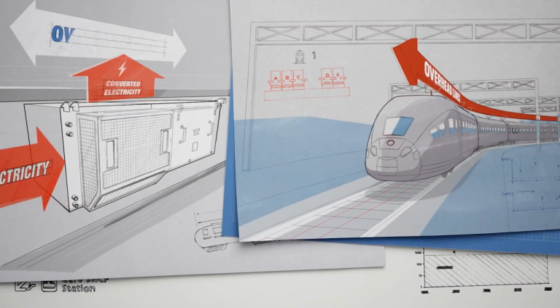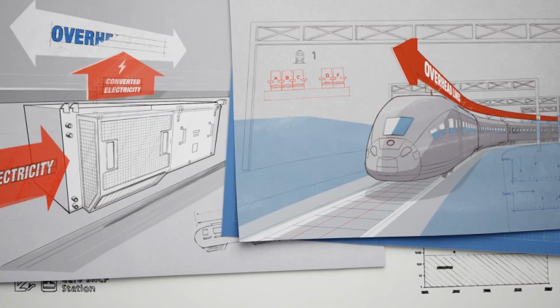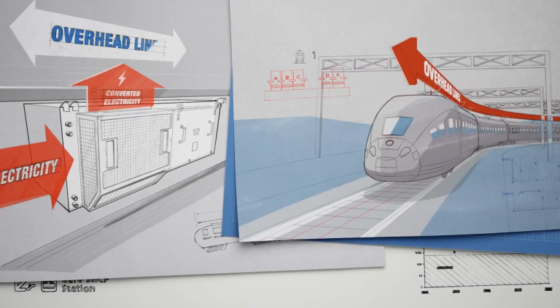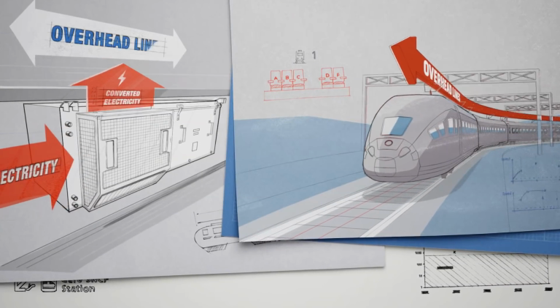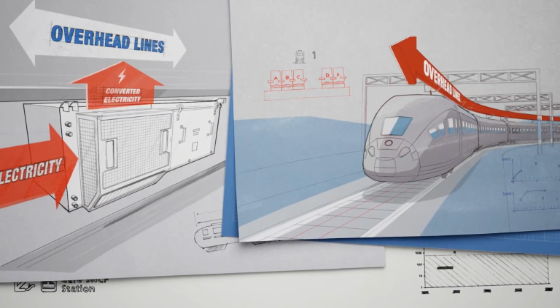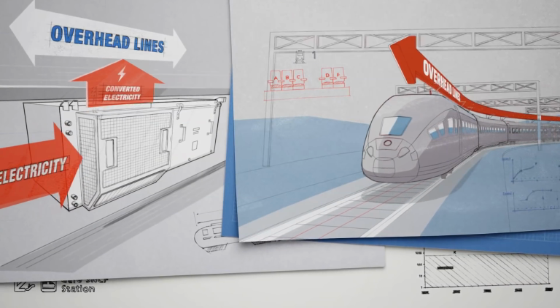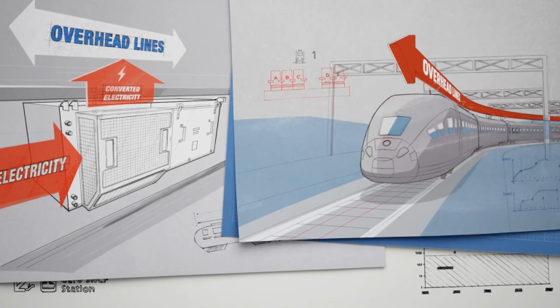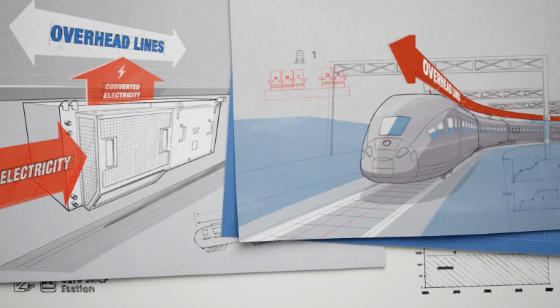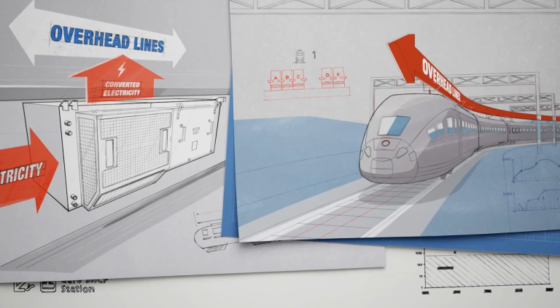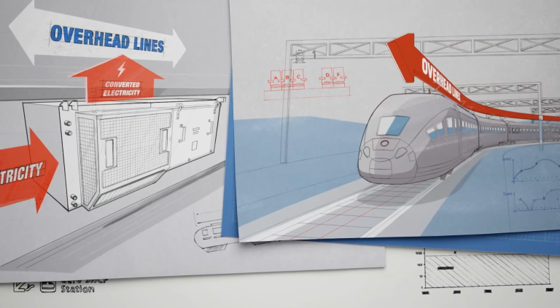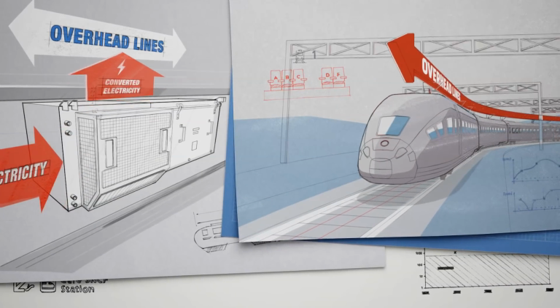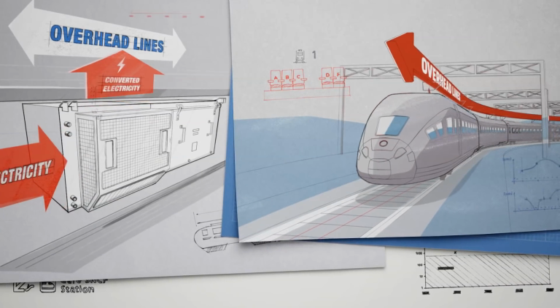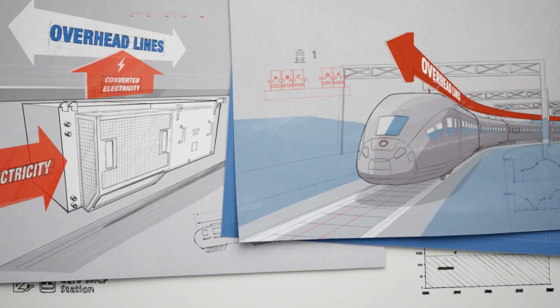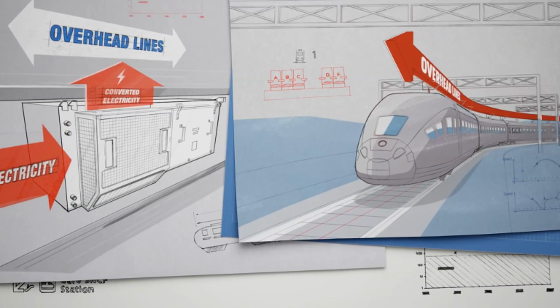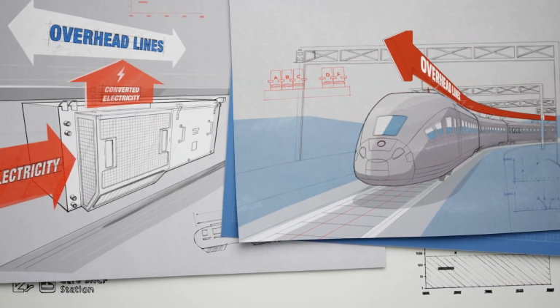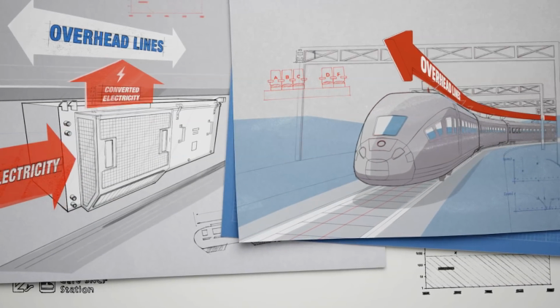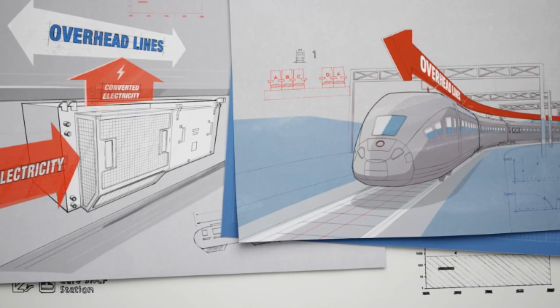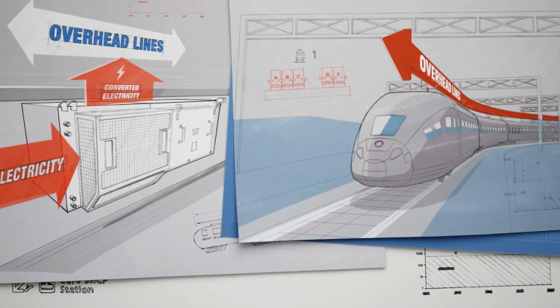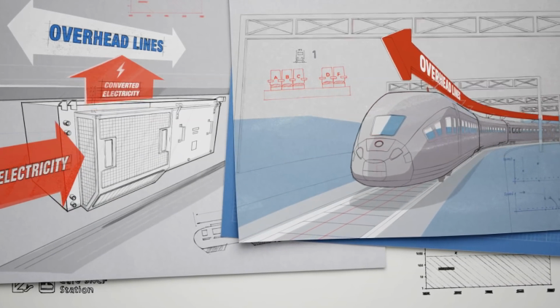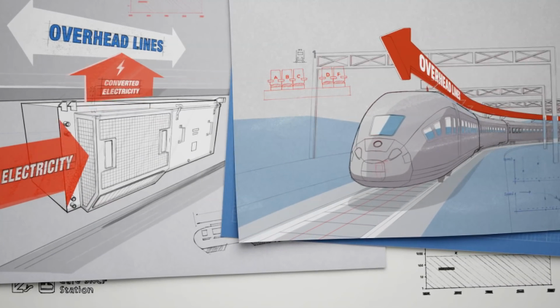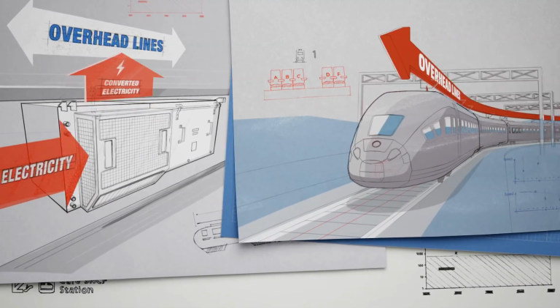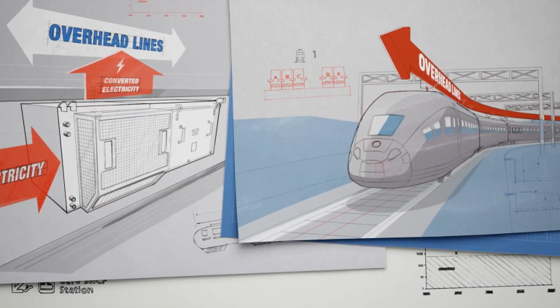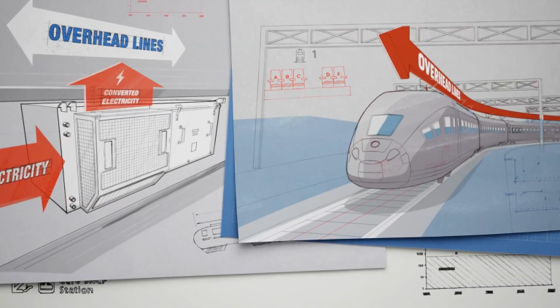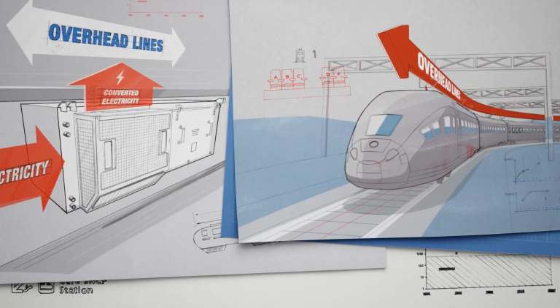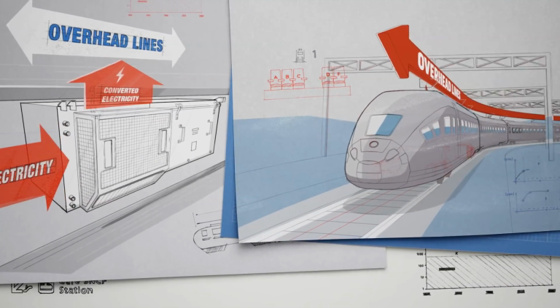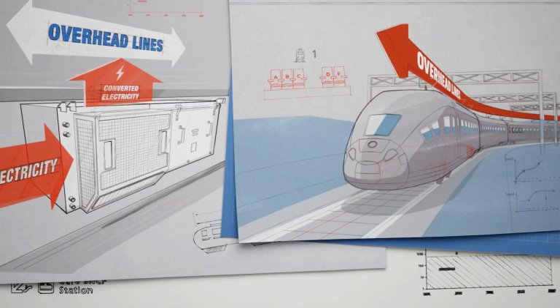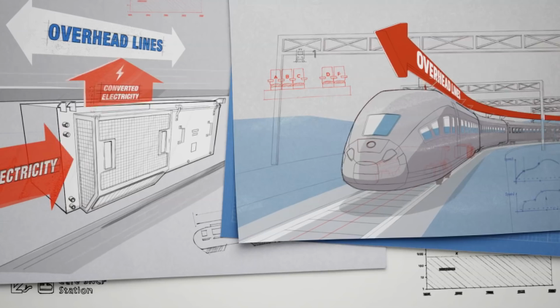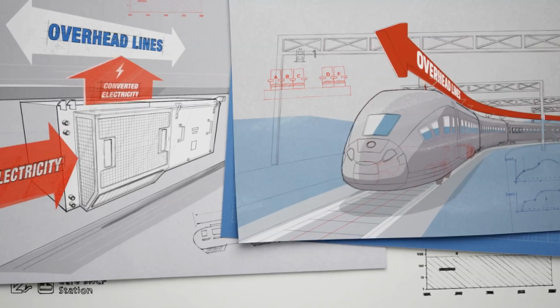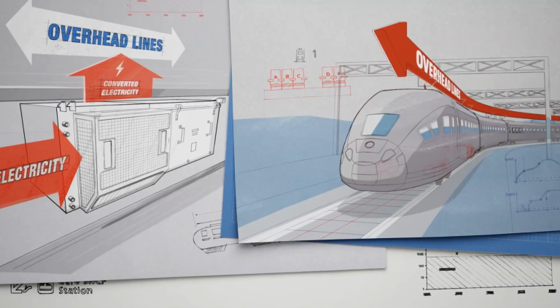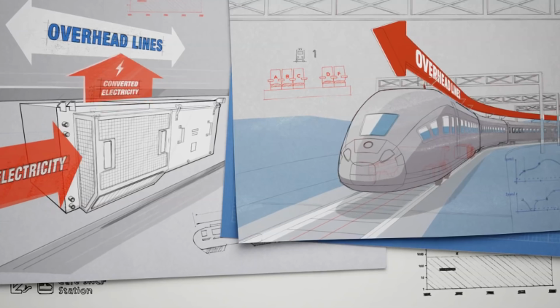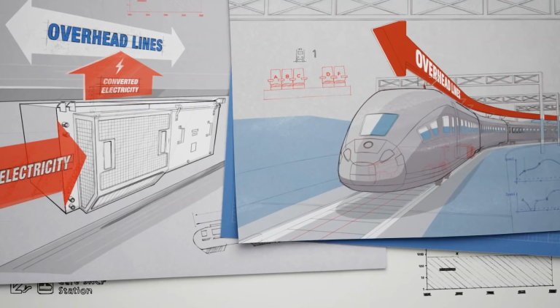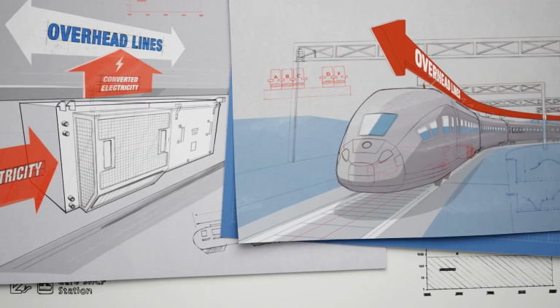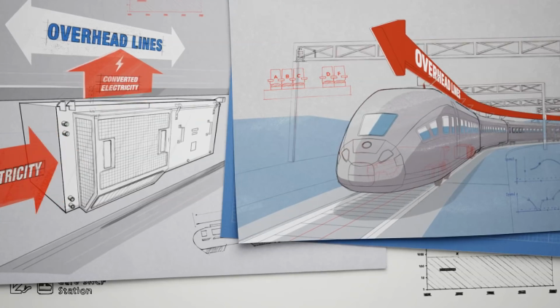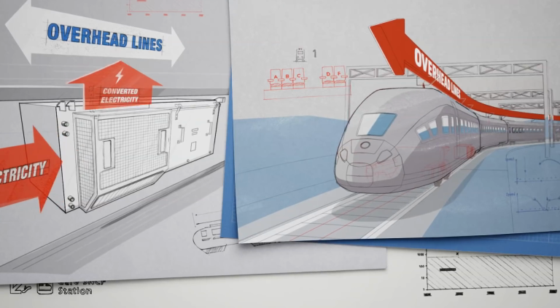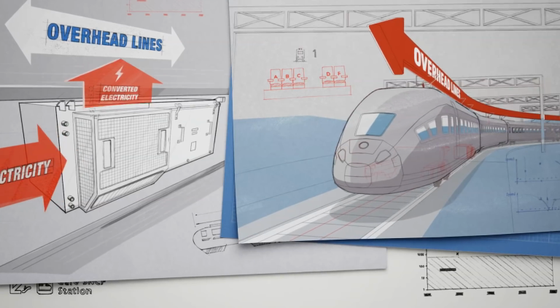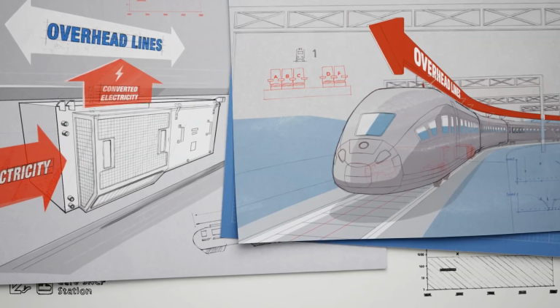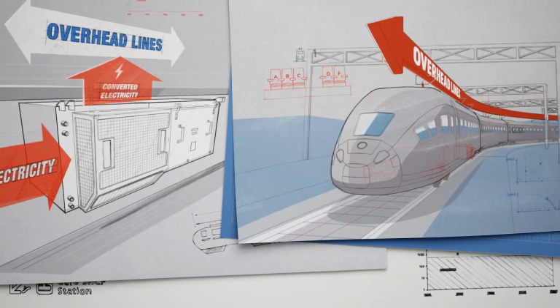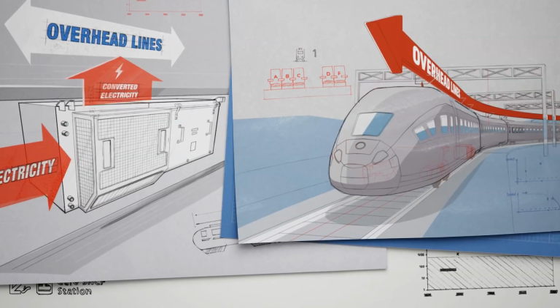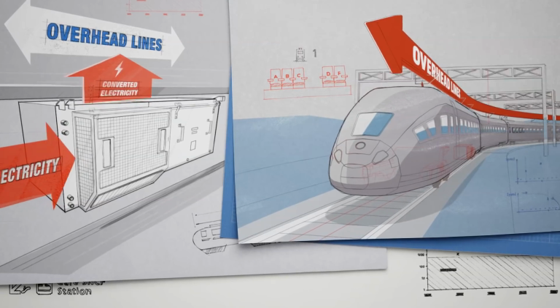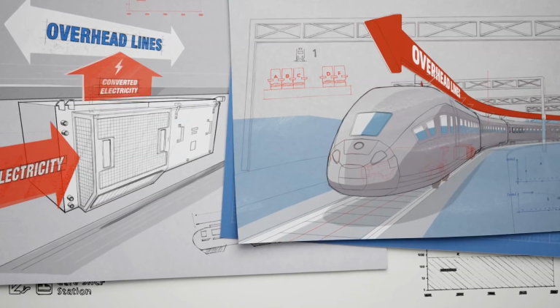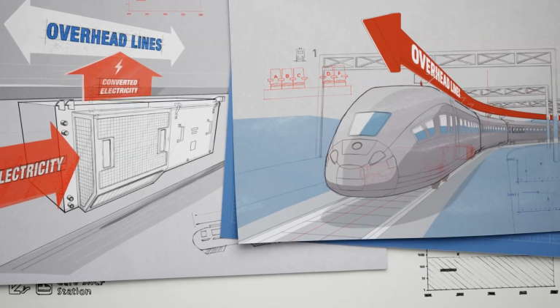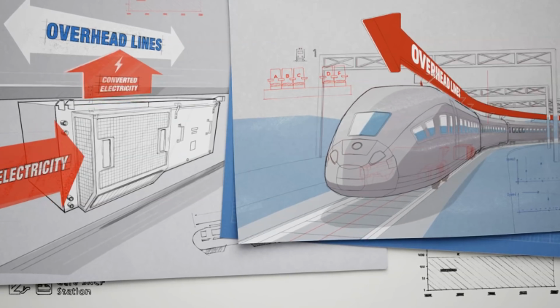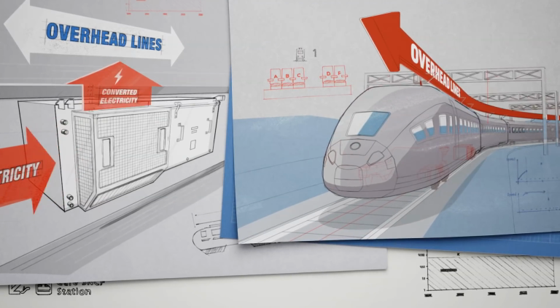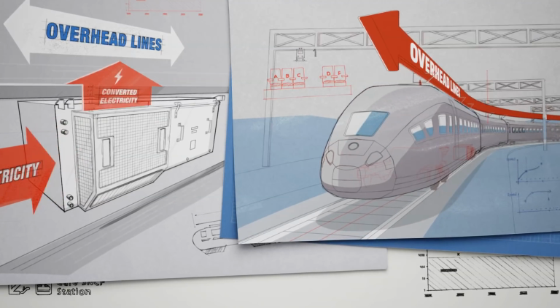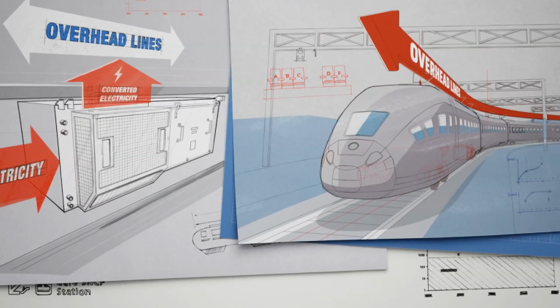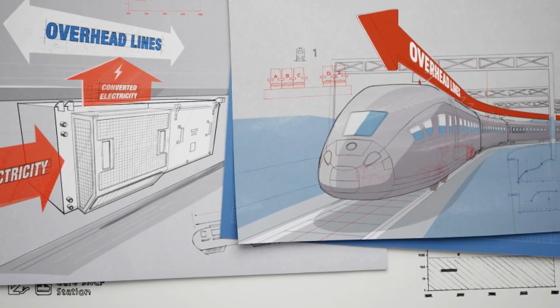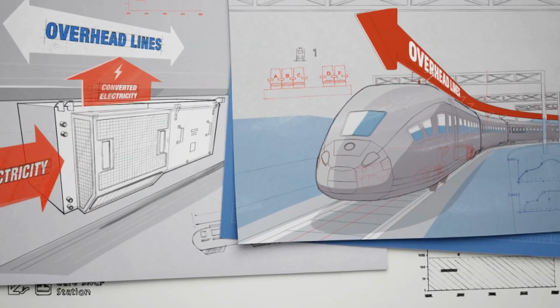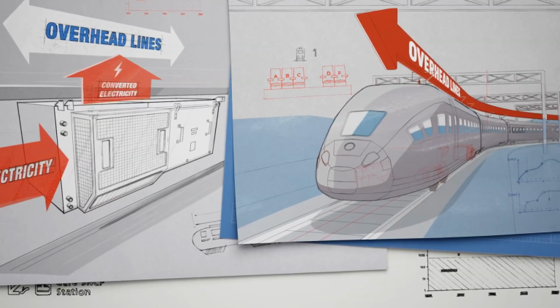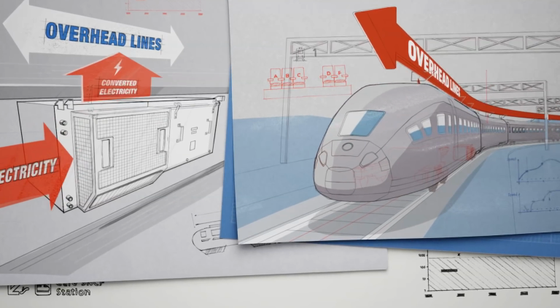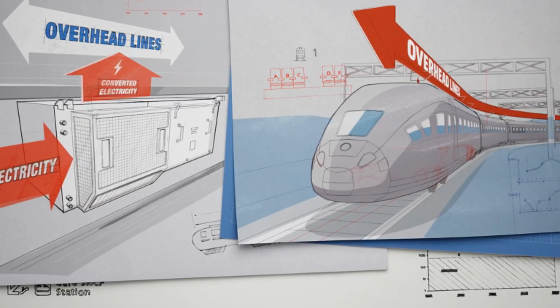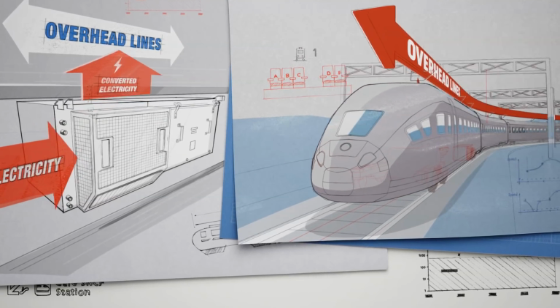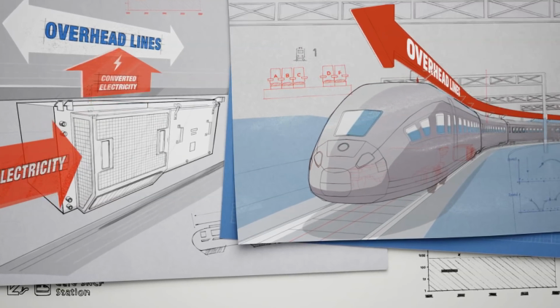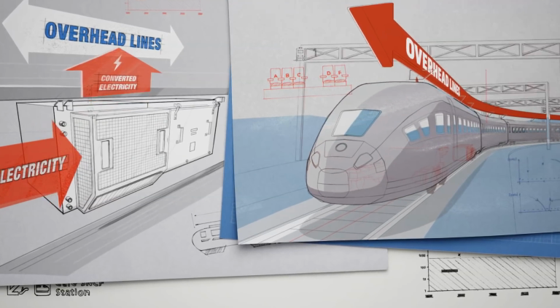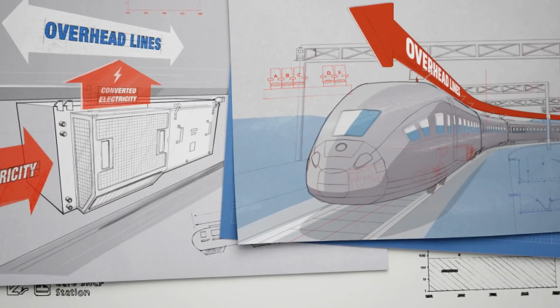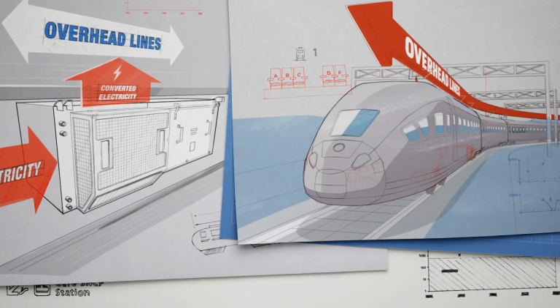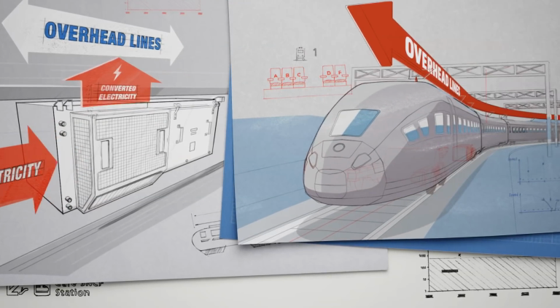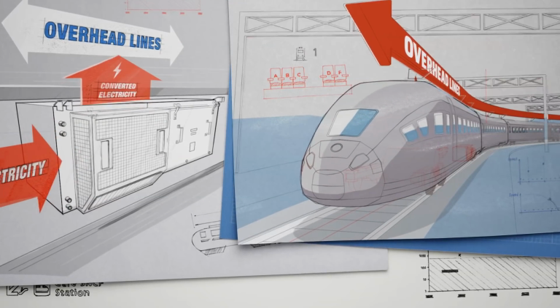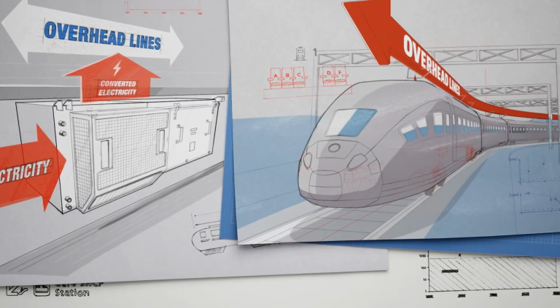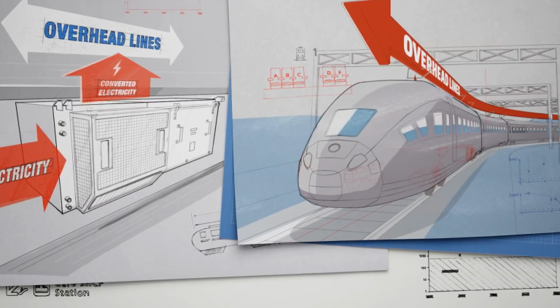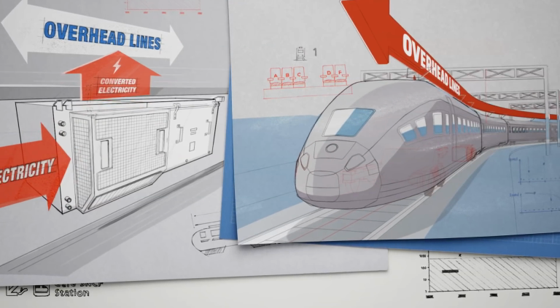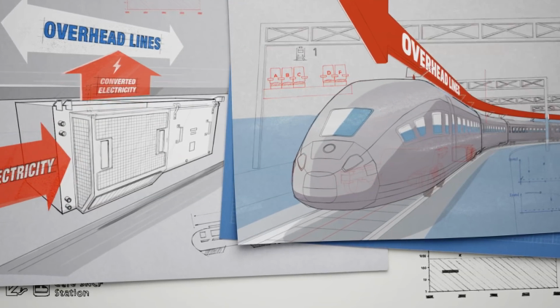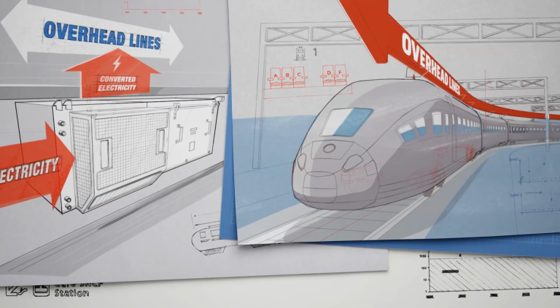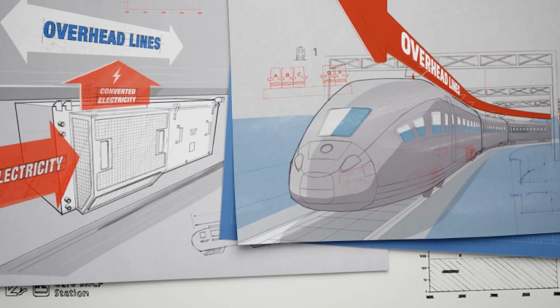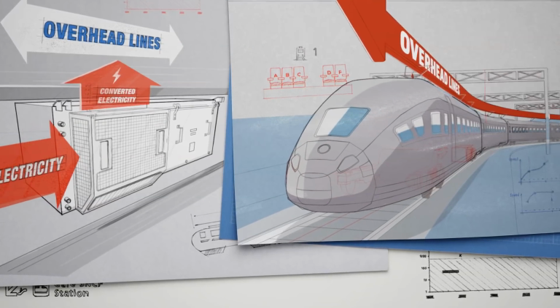What we need is a way to change the type of electricity generated by the decelerating motor so it can be transferred to the overhead lines.